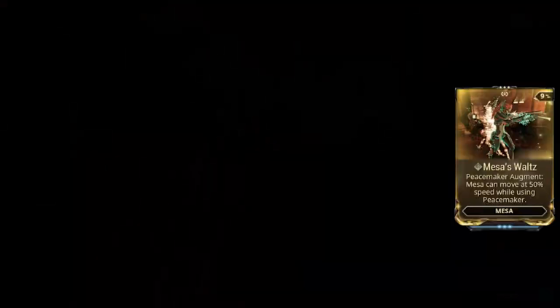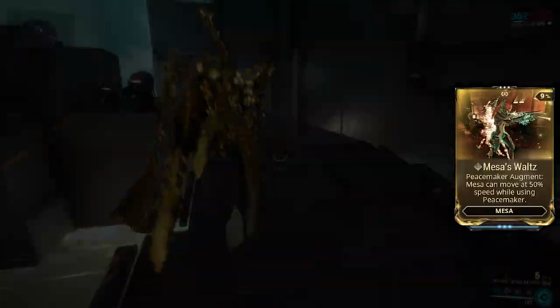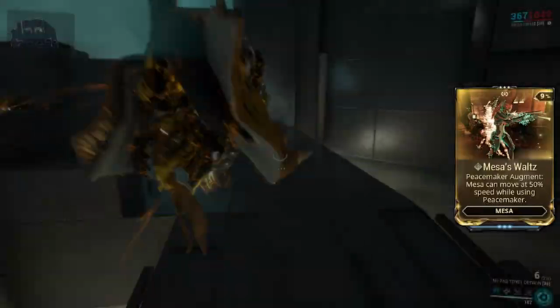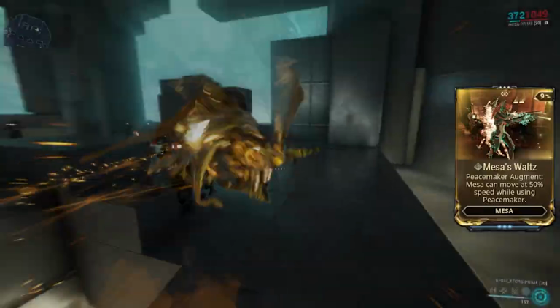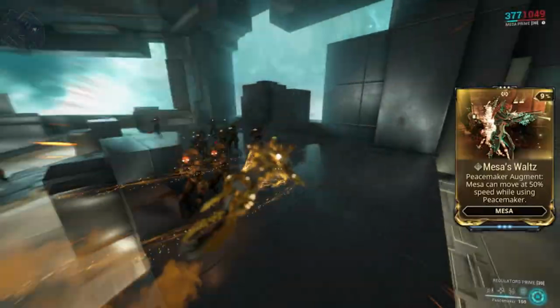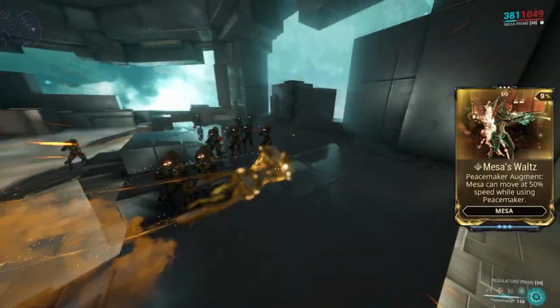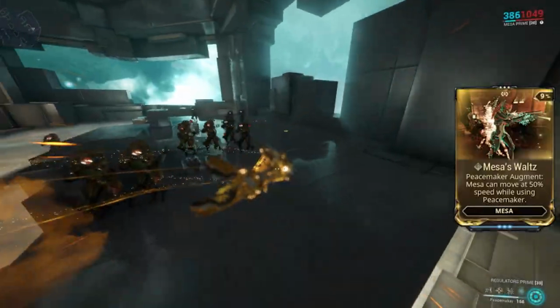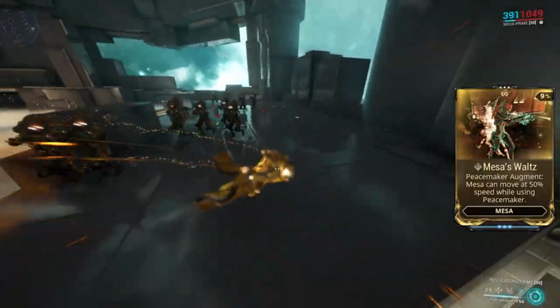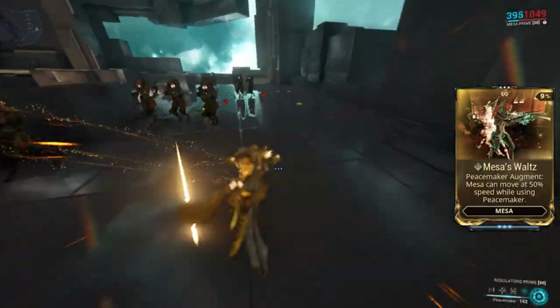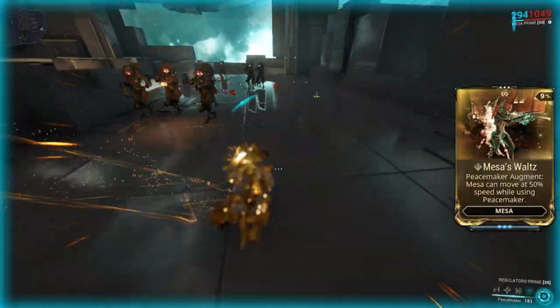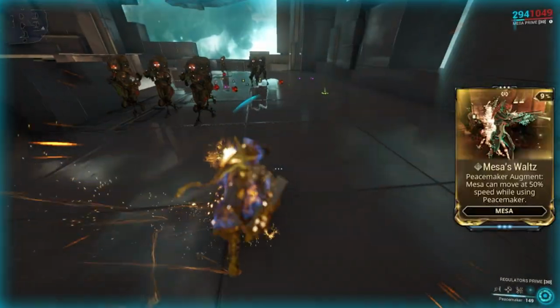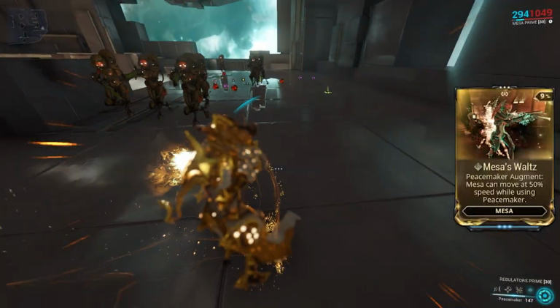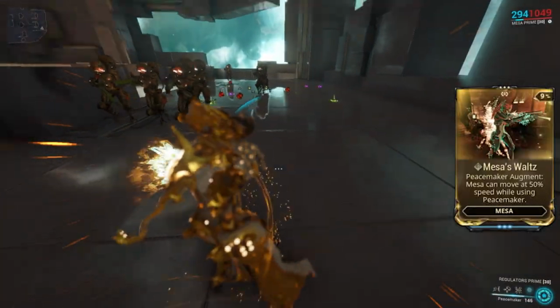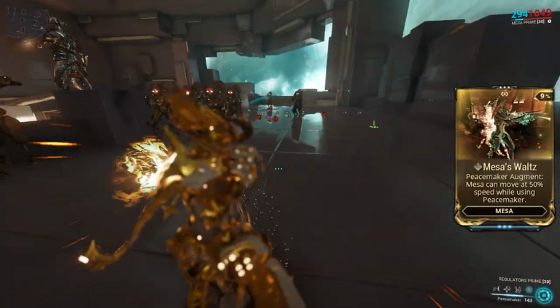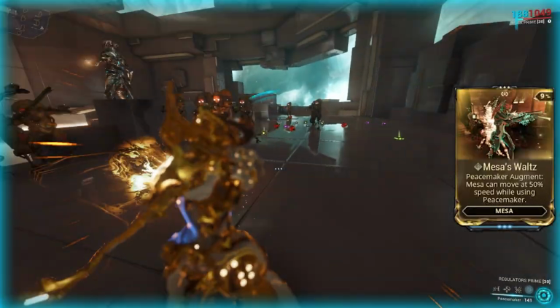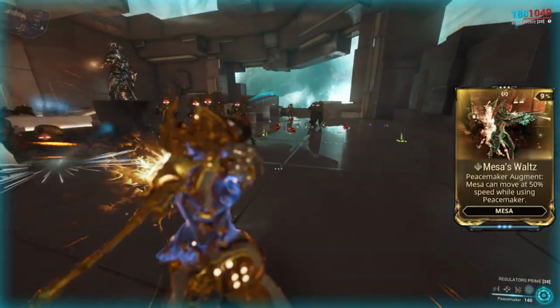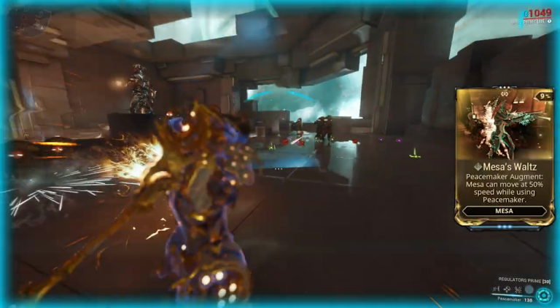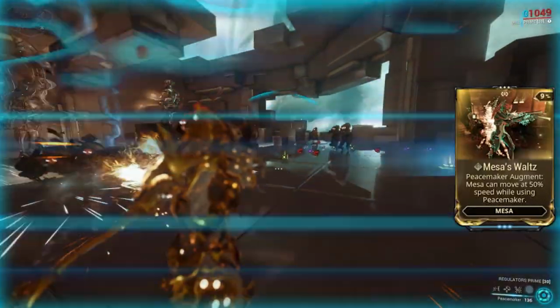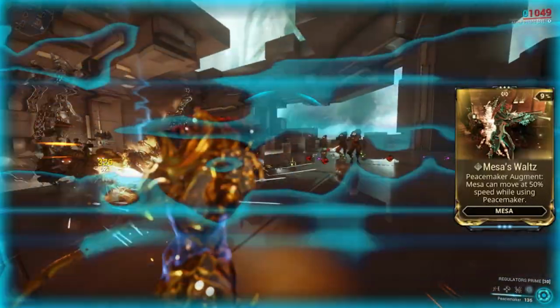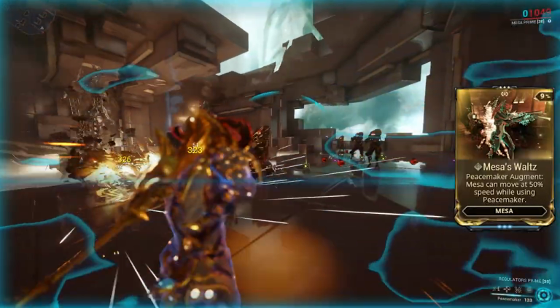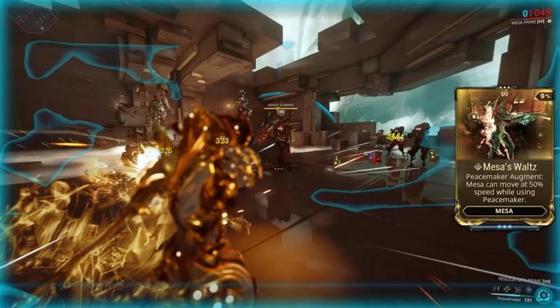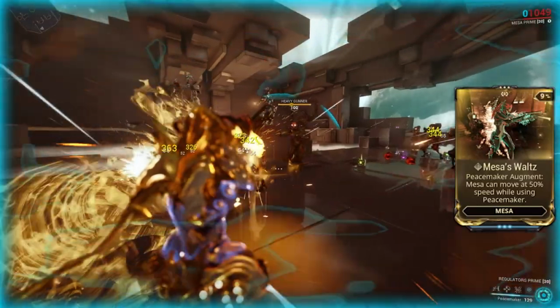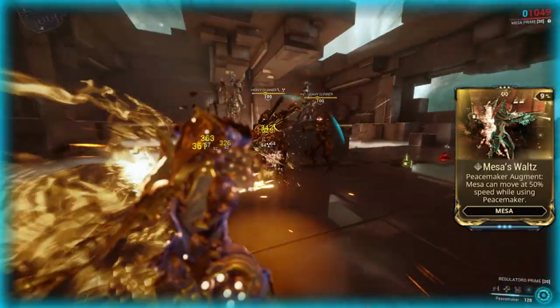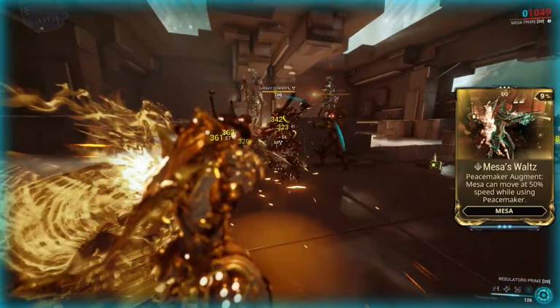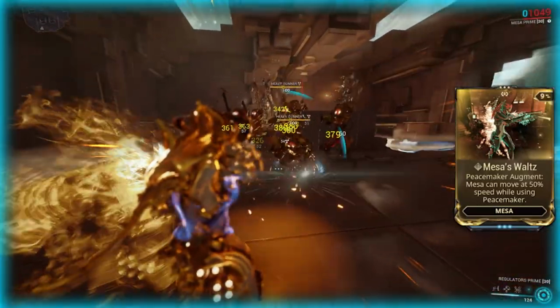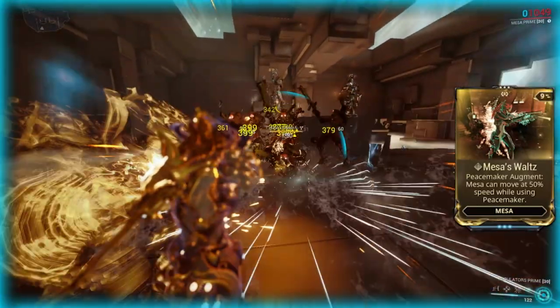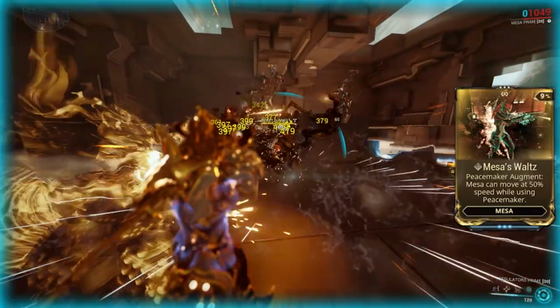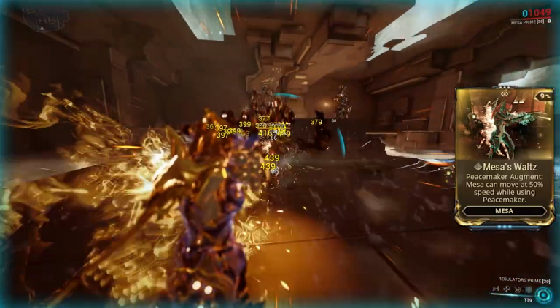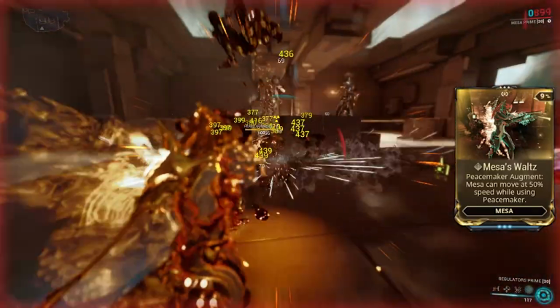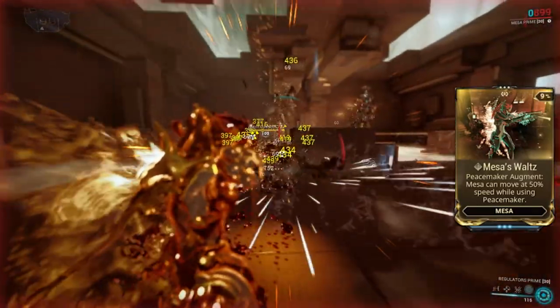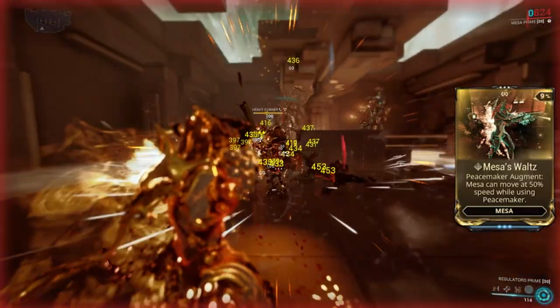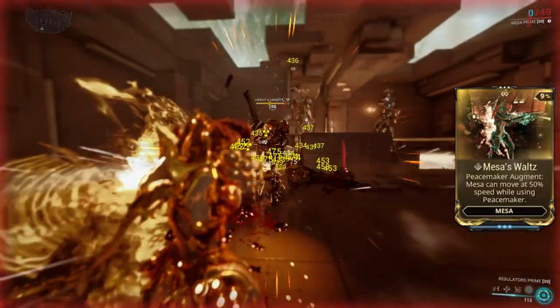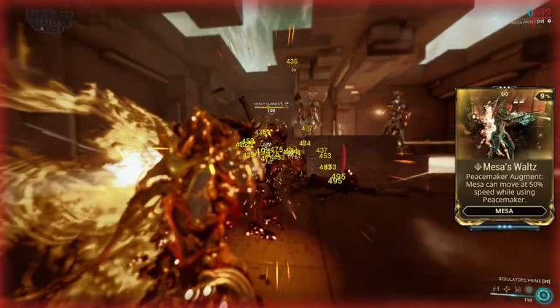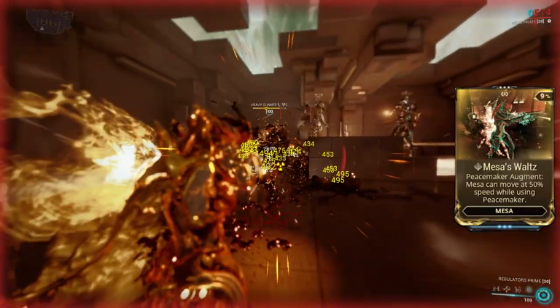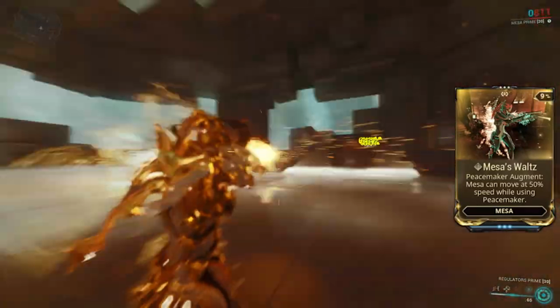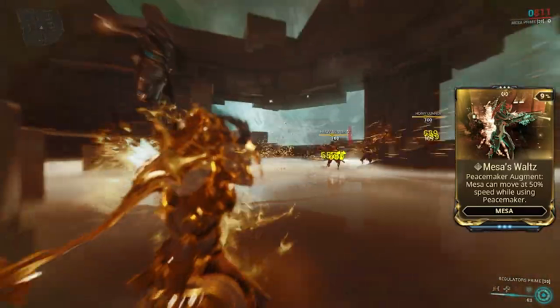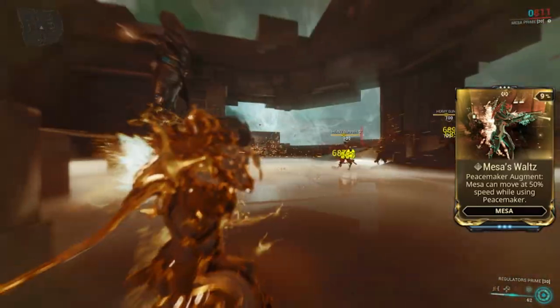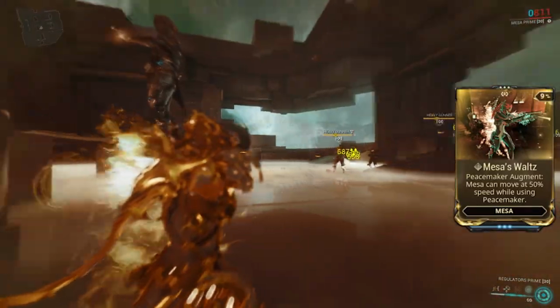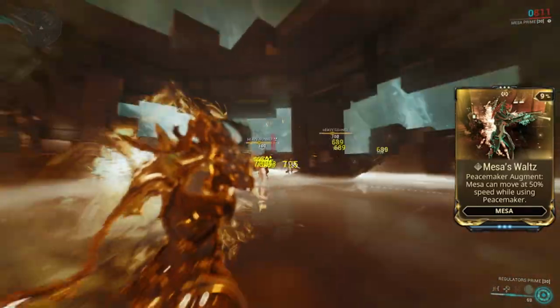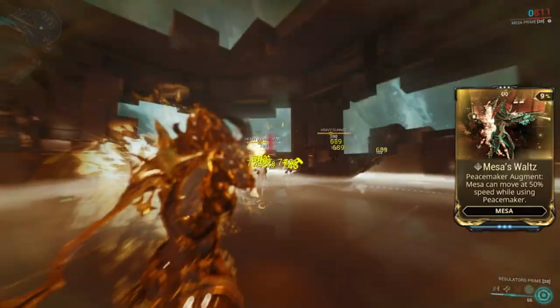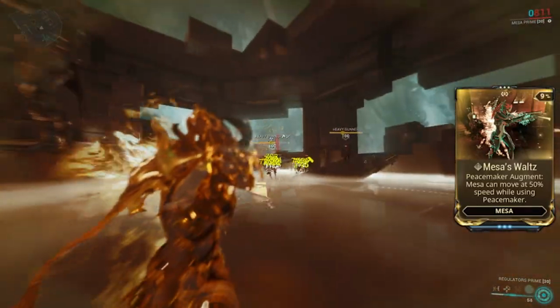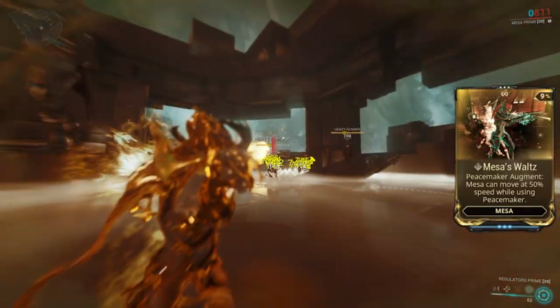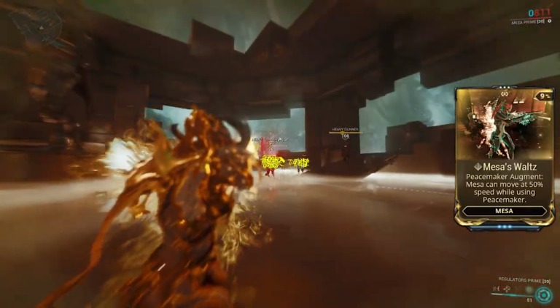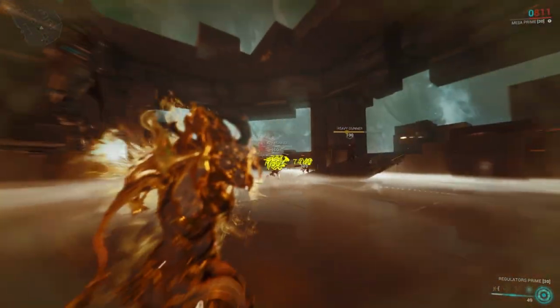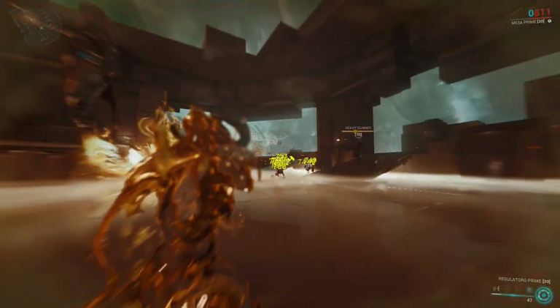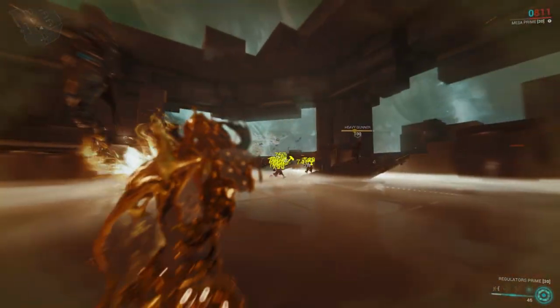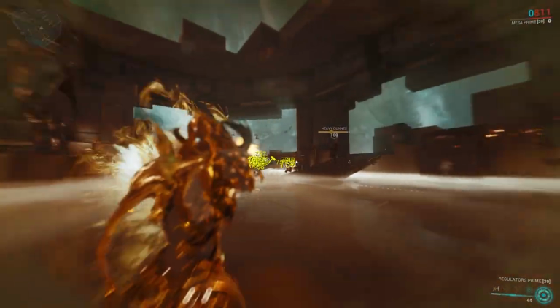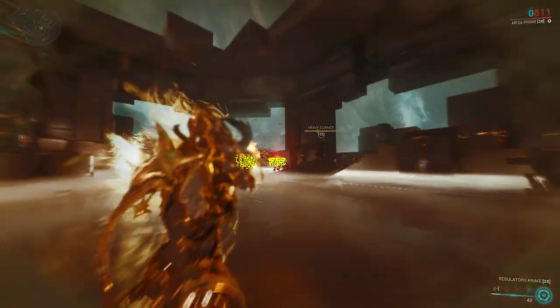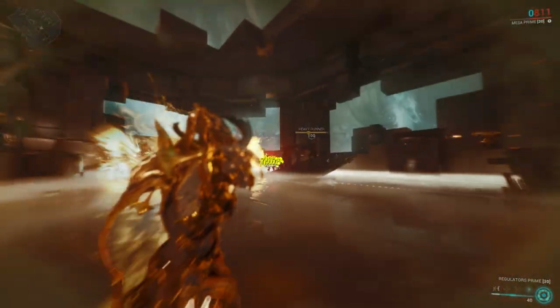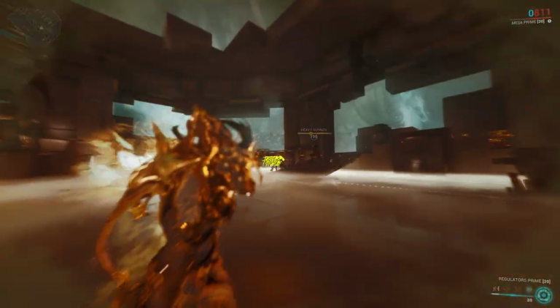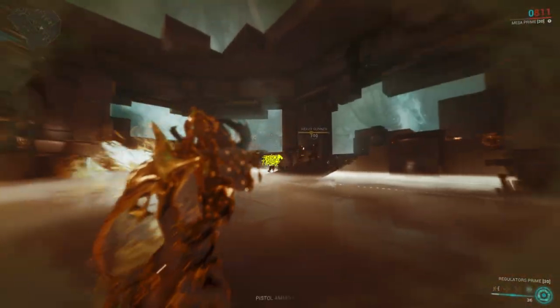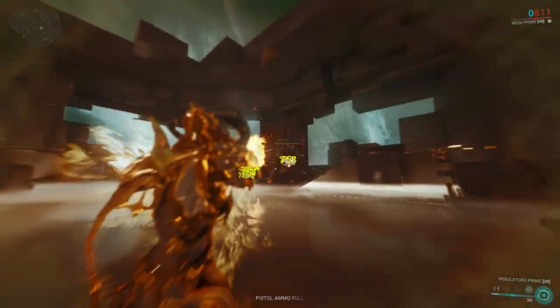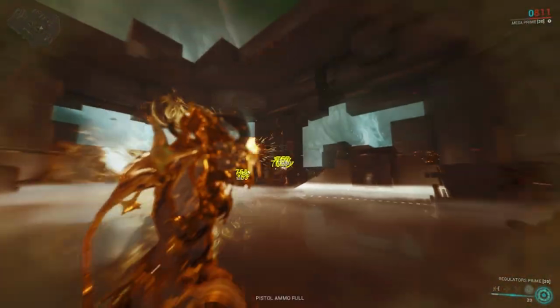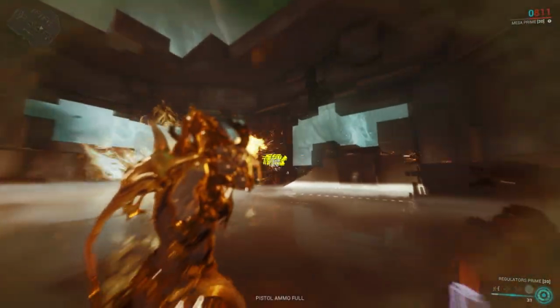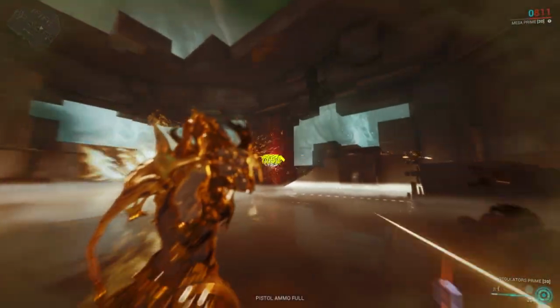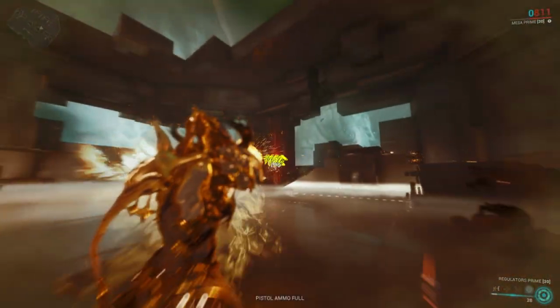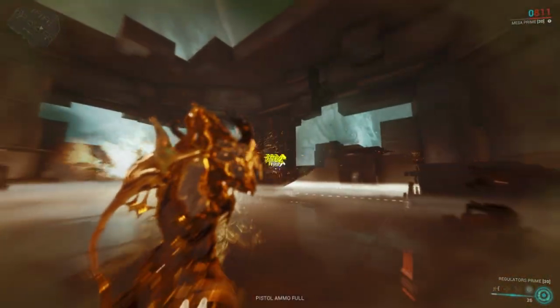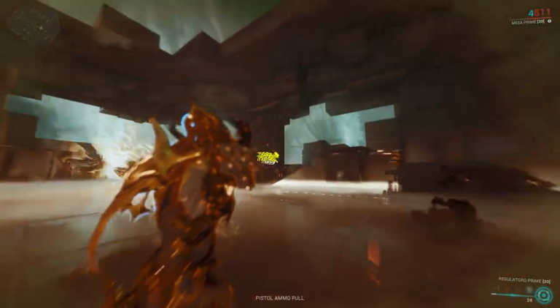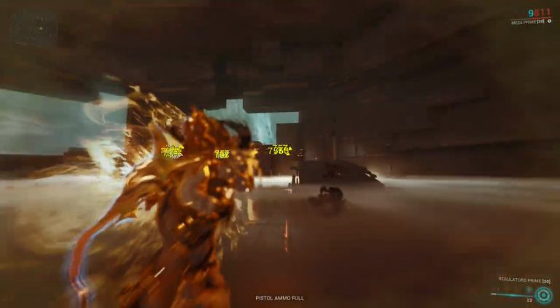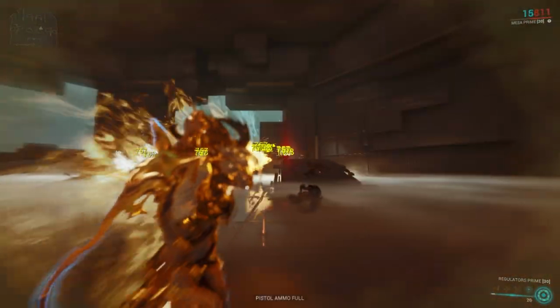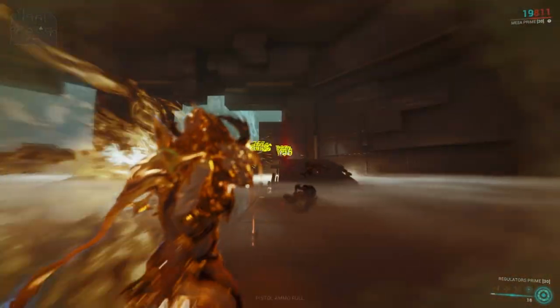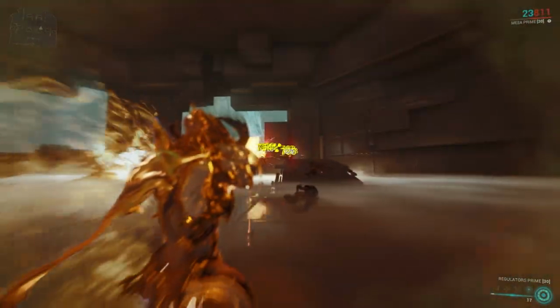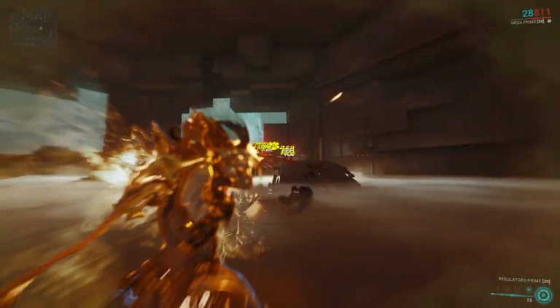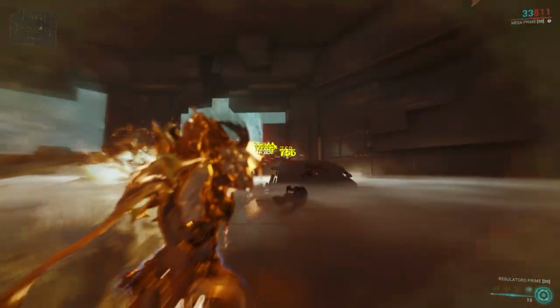The augment mod Mesa's Waltz allows Mesa to slowly move at 50% of her normal pace while Peacemaker is active.